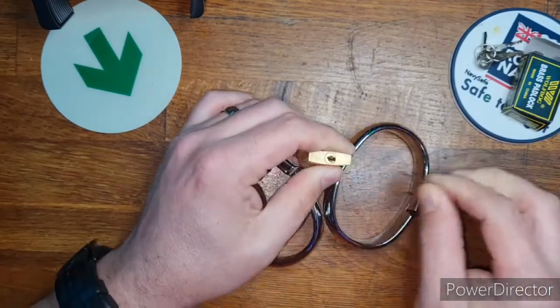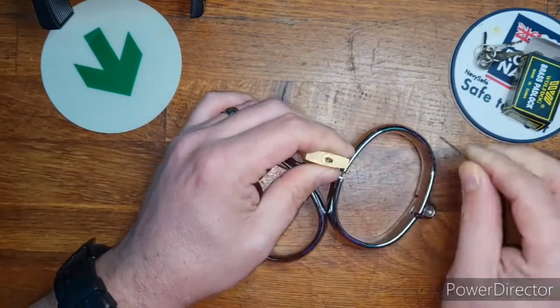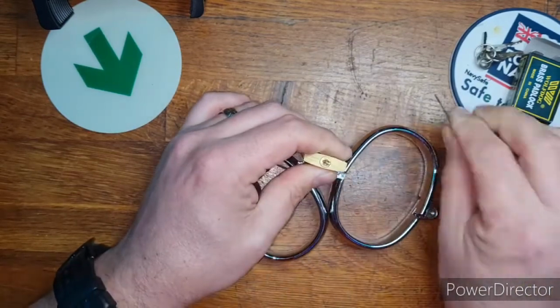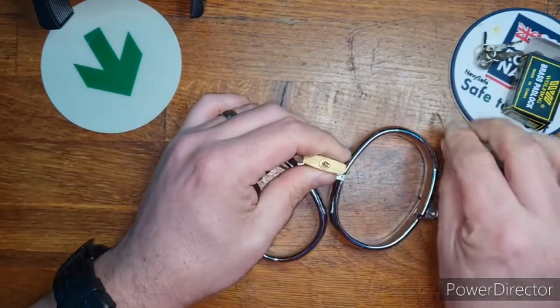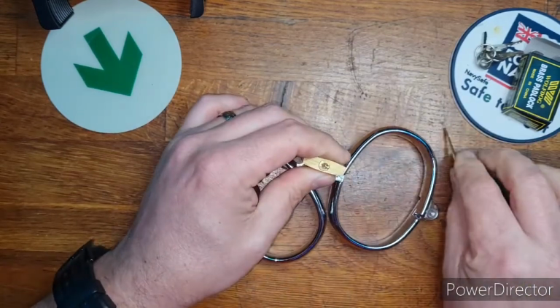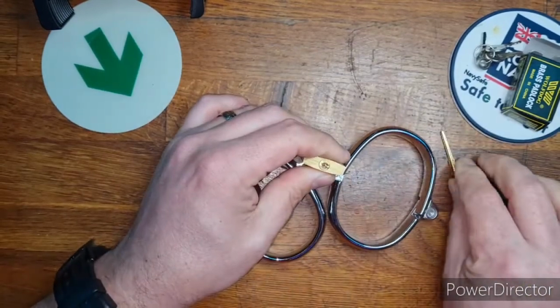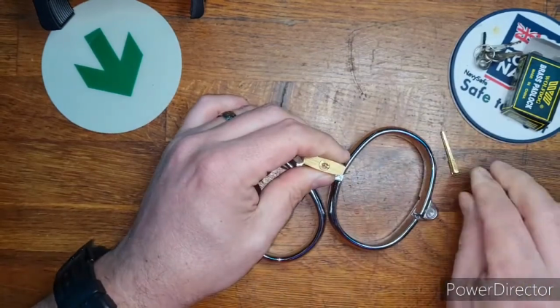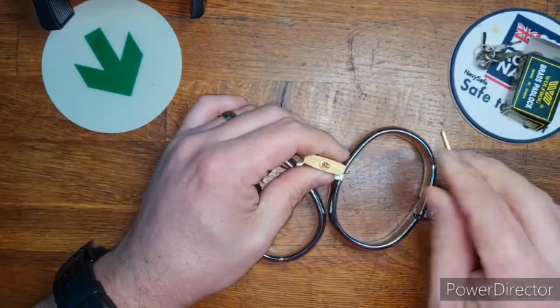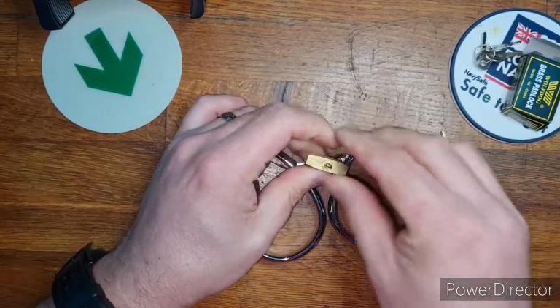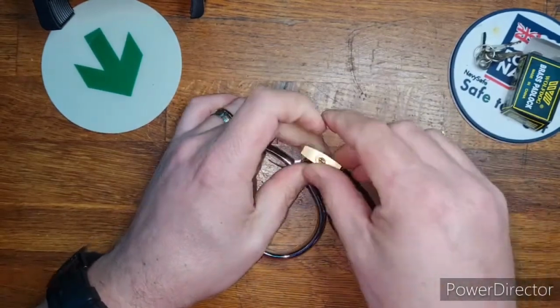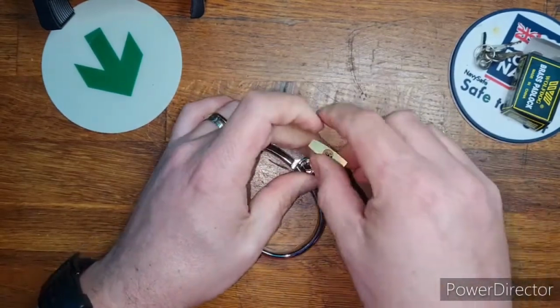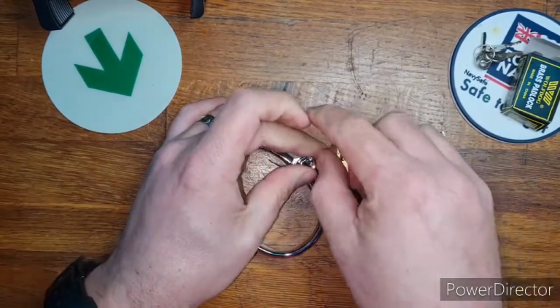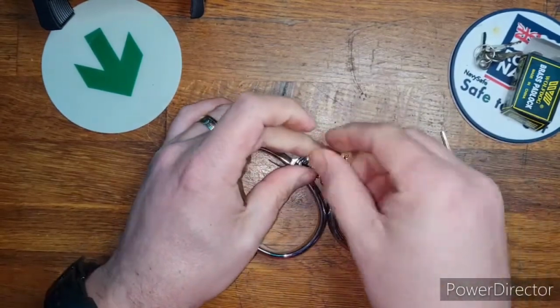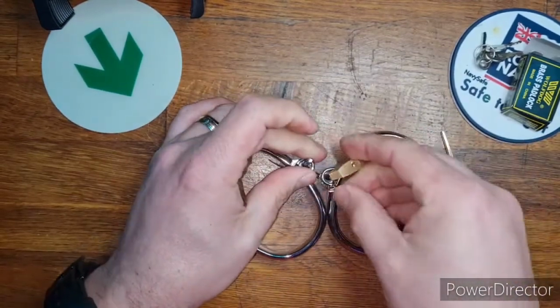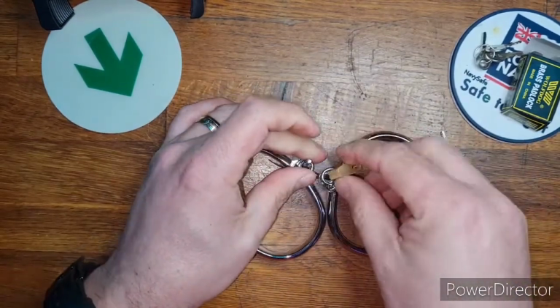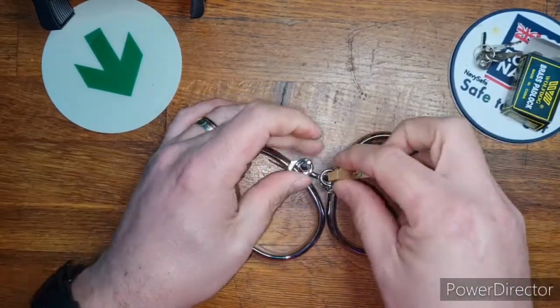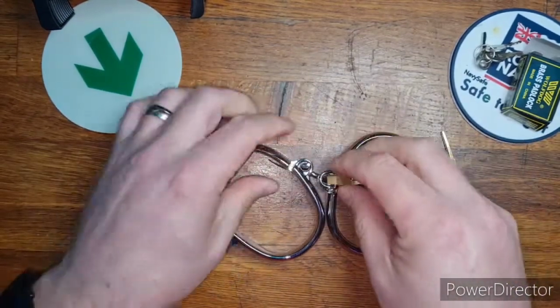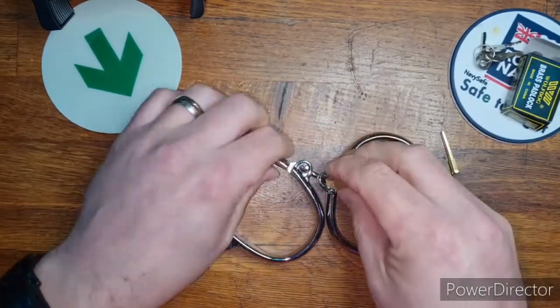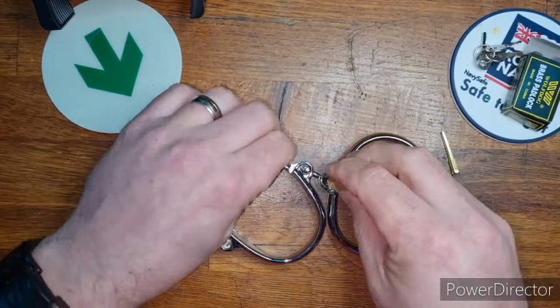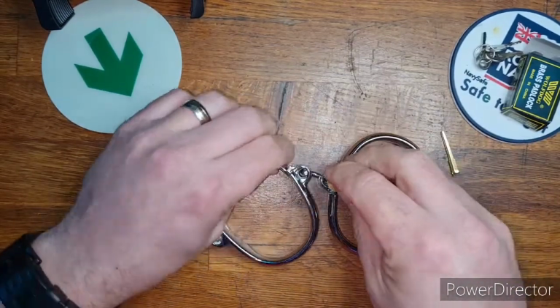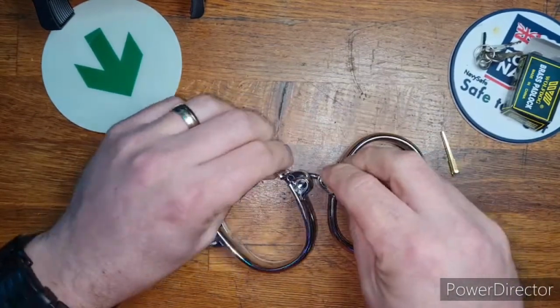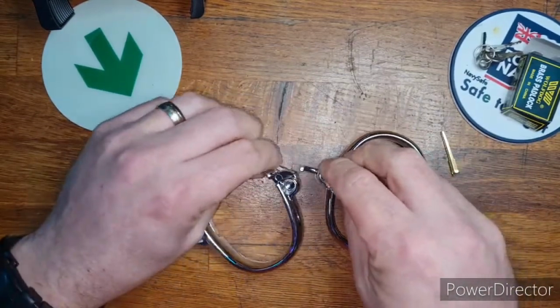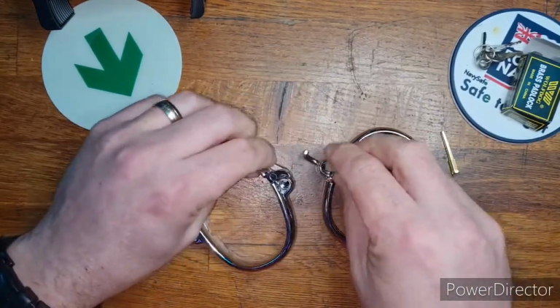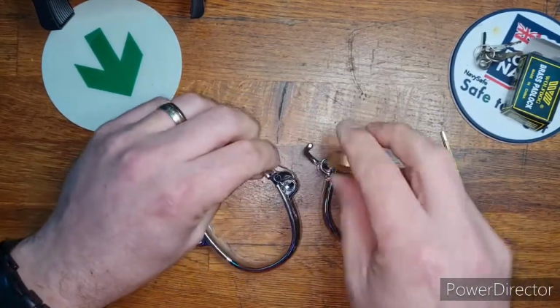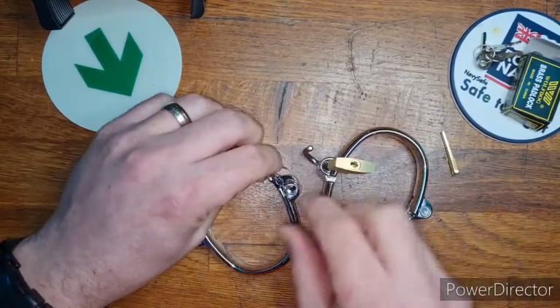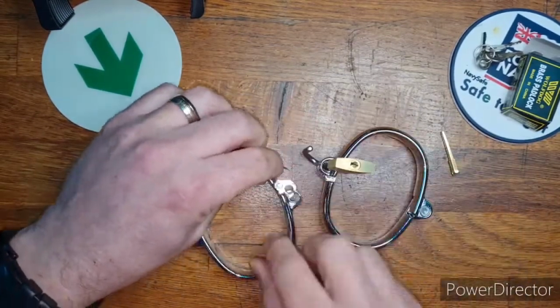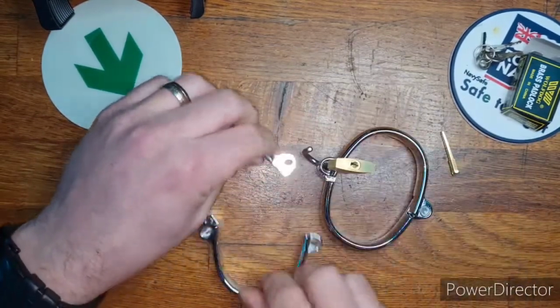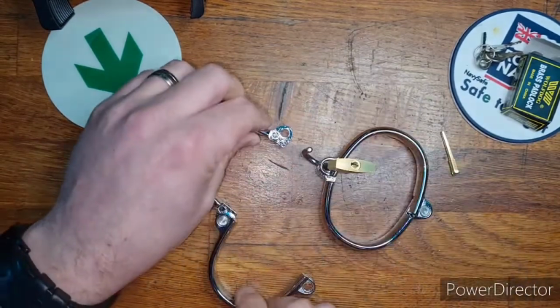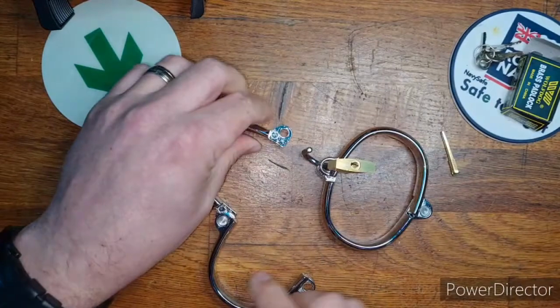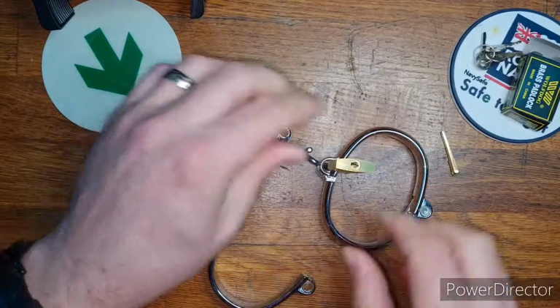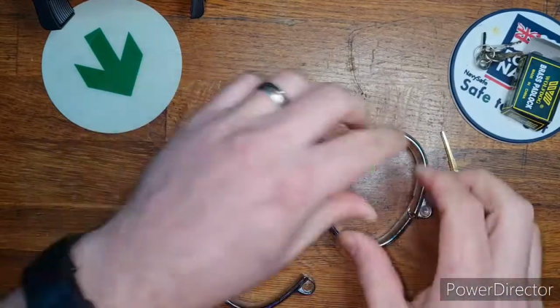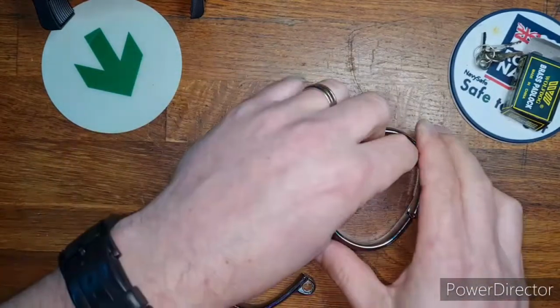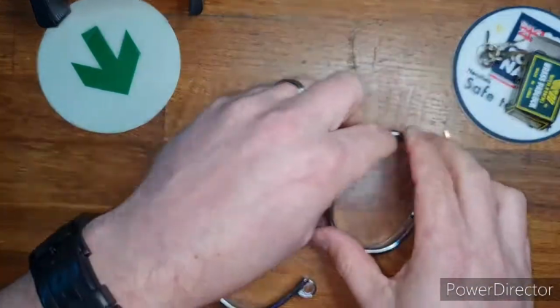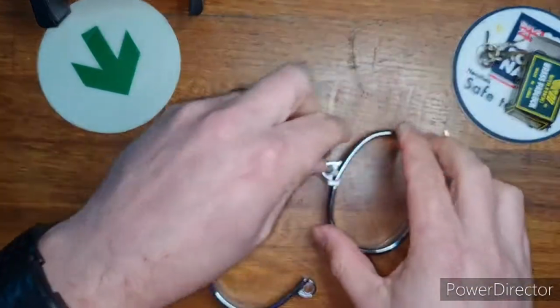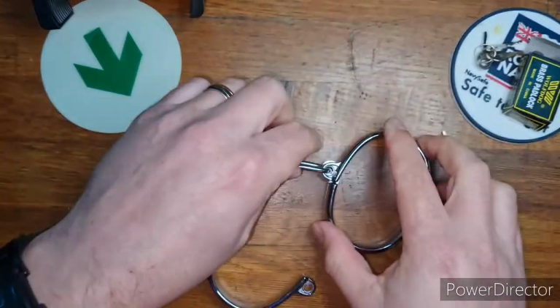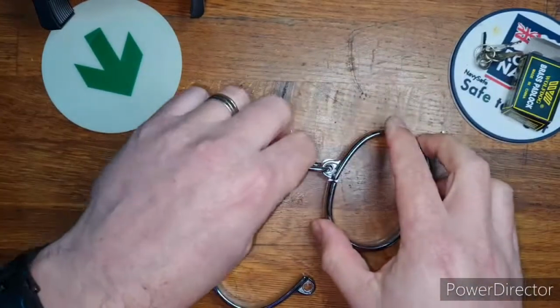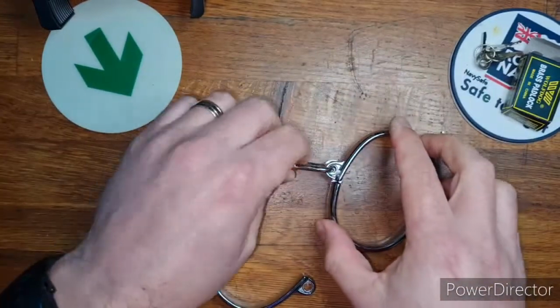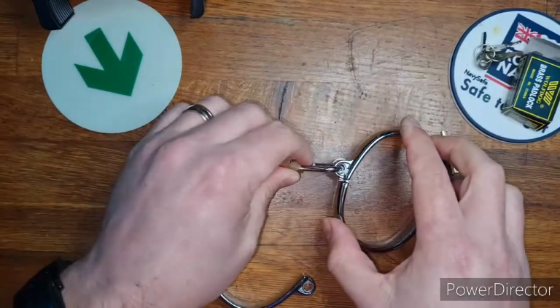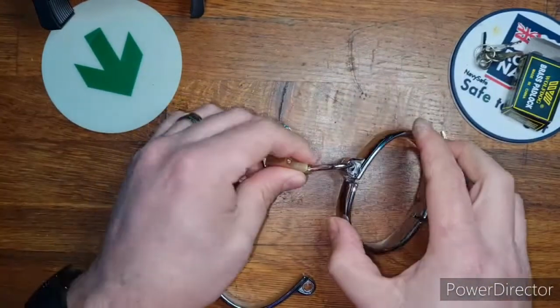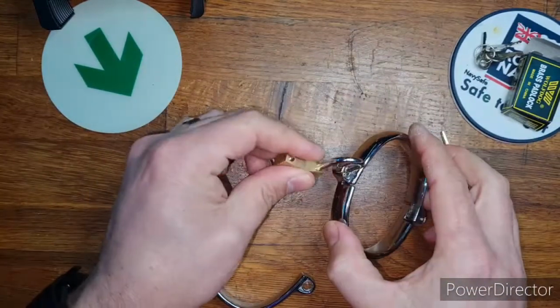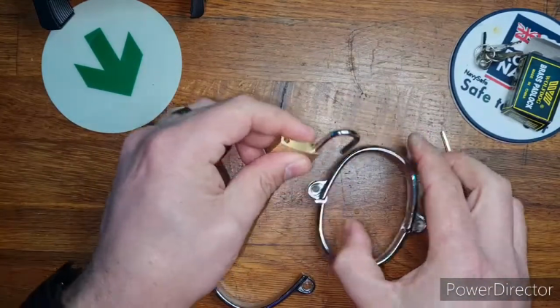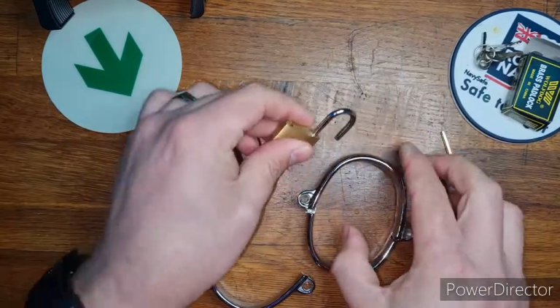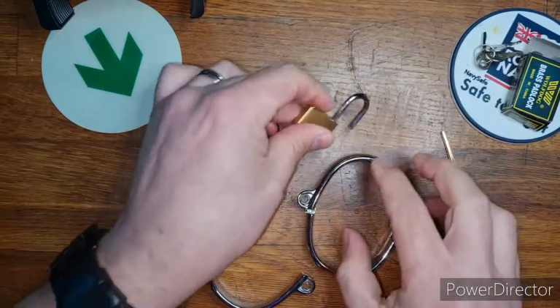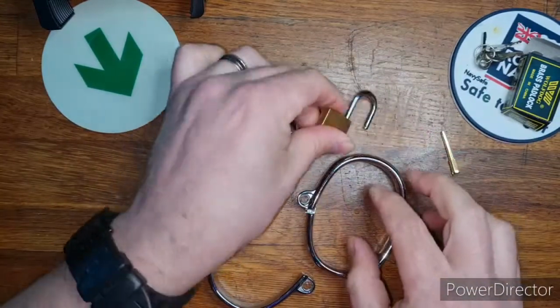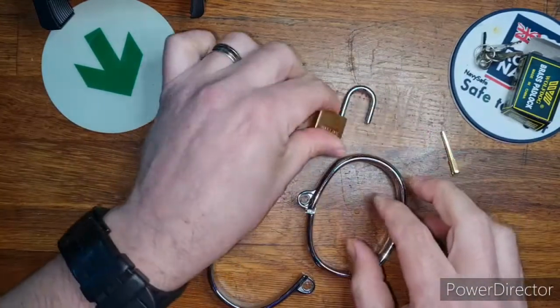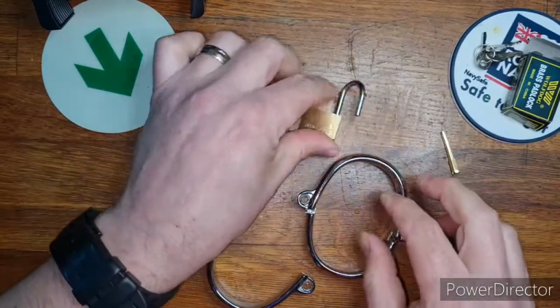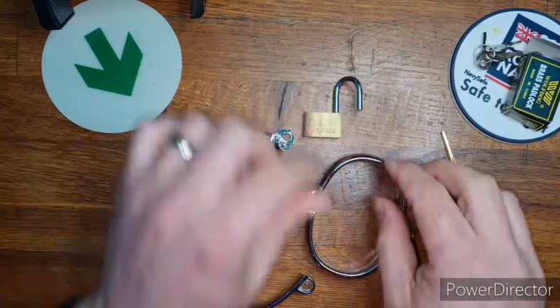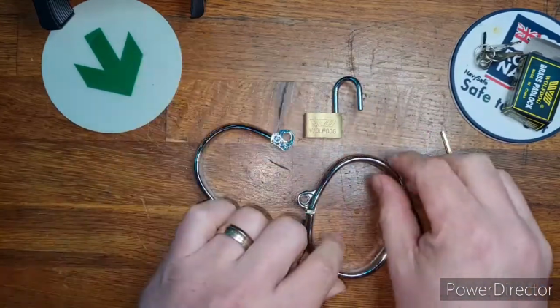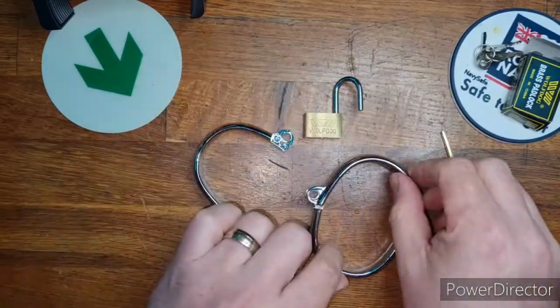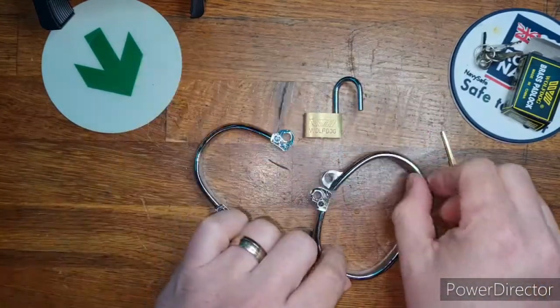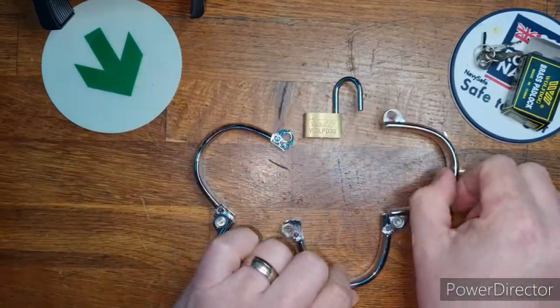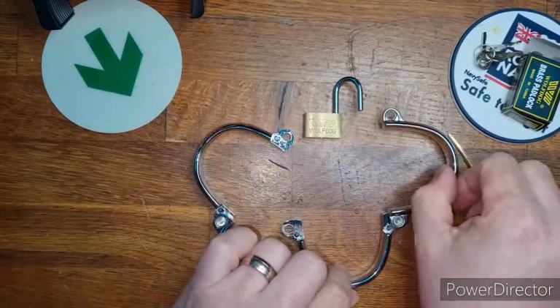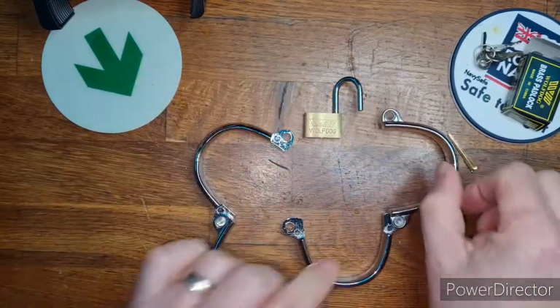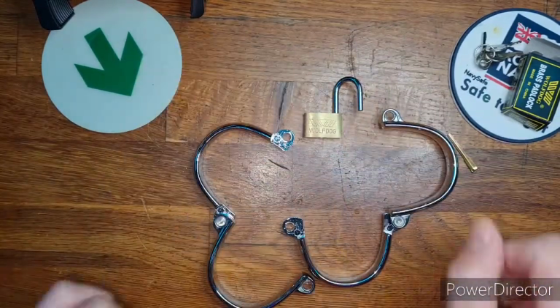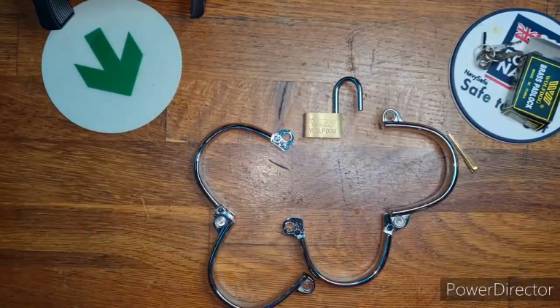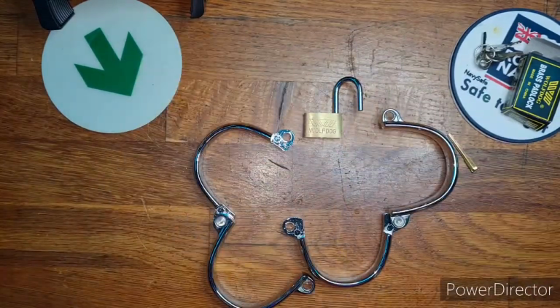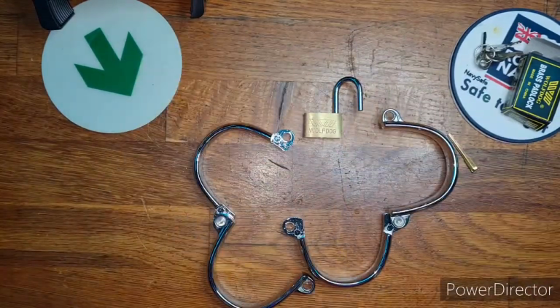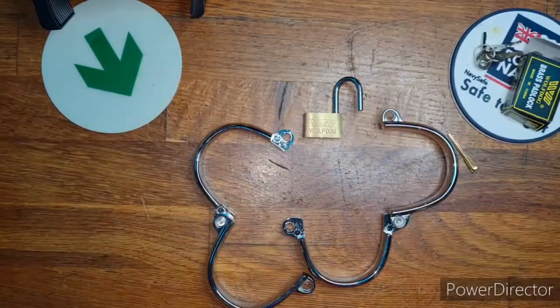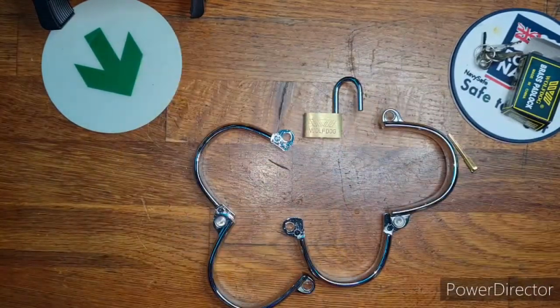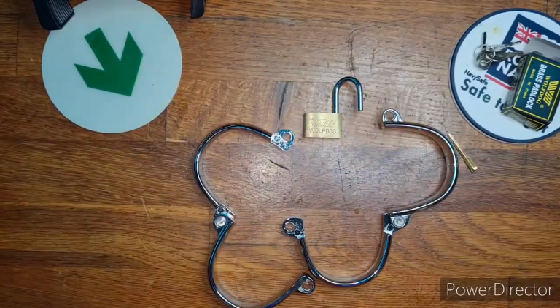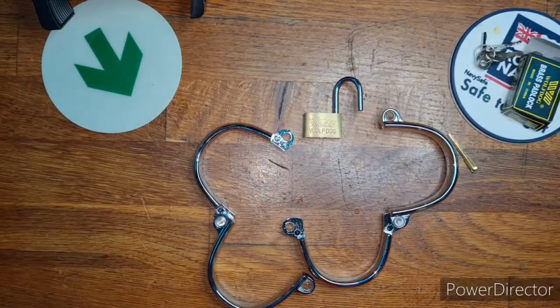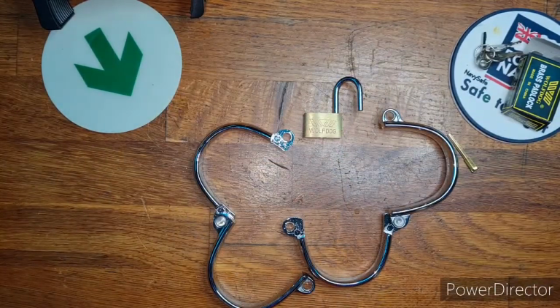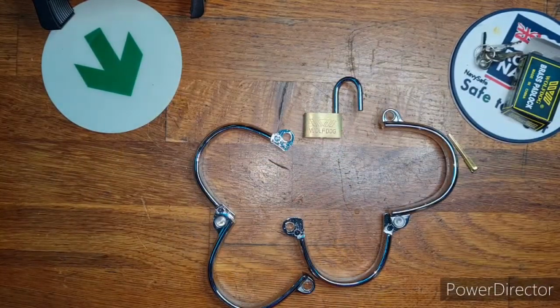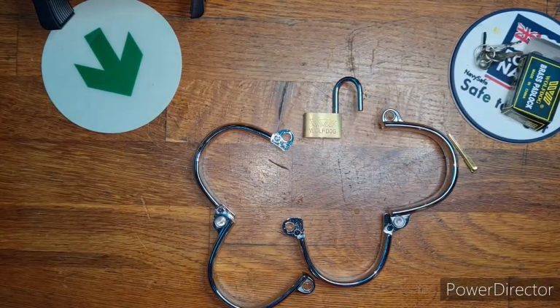This is the padlock supplied. I think the padlock needs to be upgraded. Parker 54, Cuffs 5.